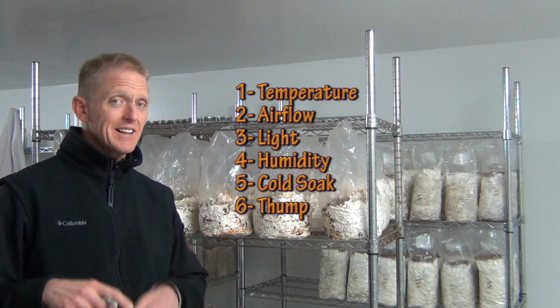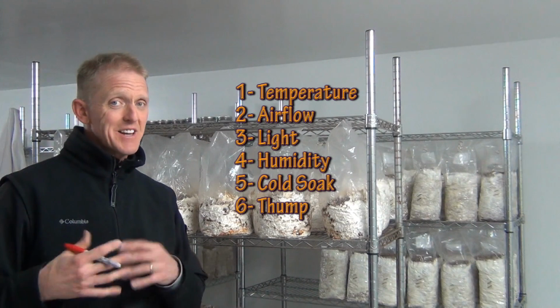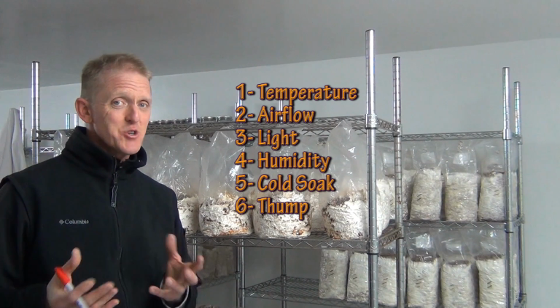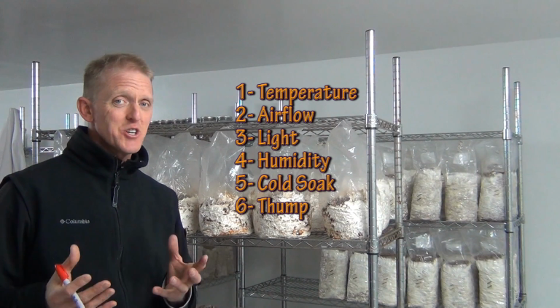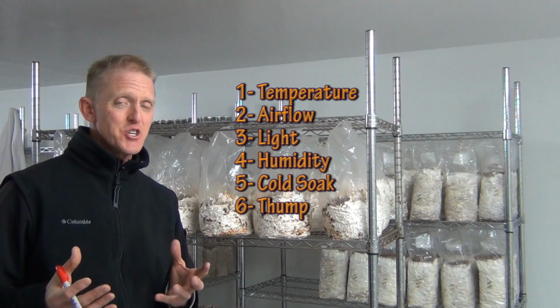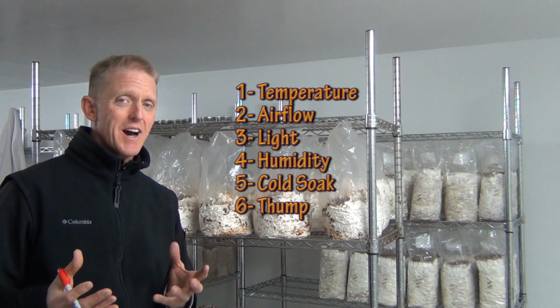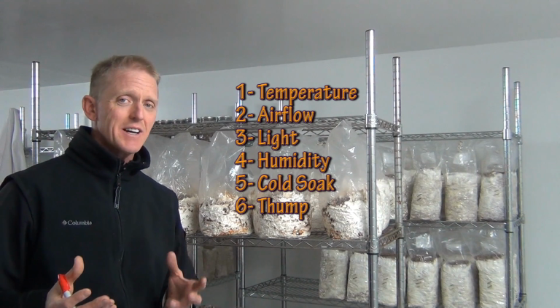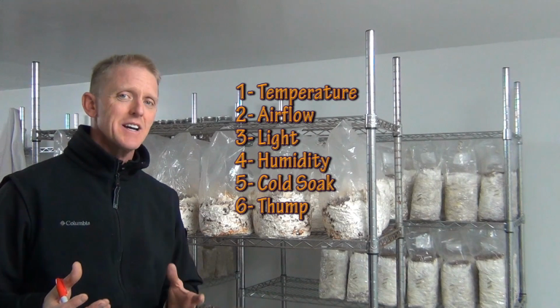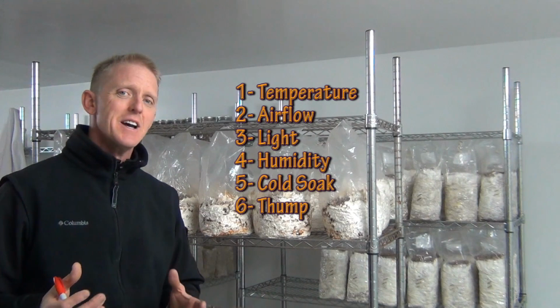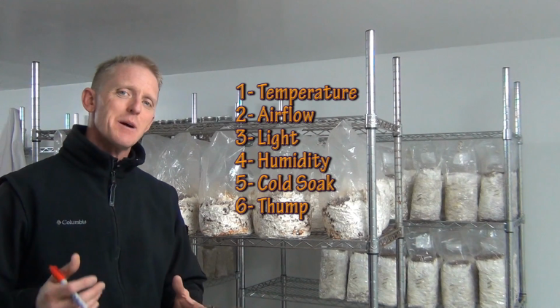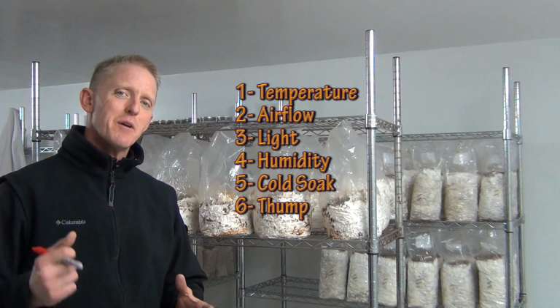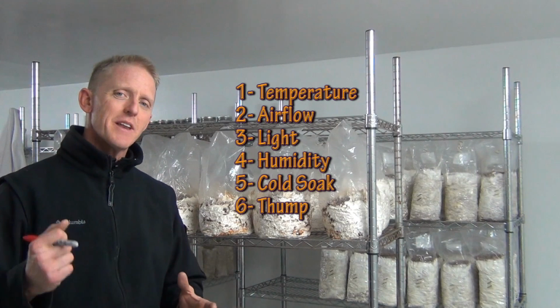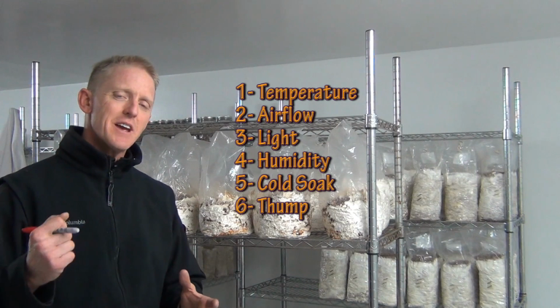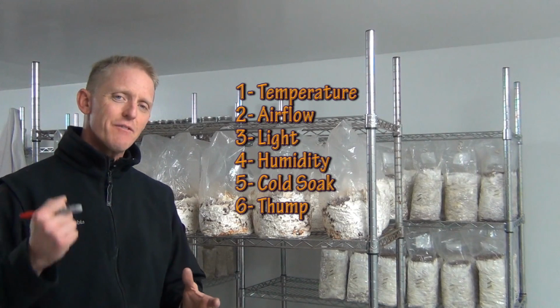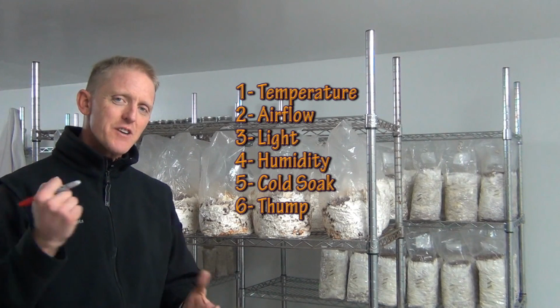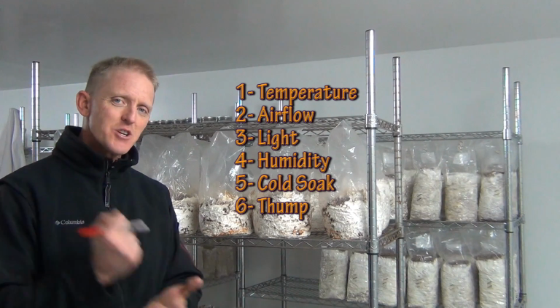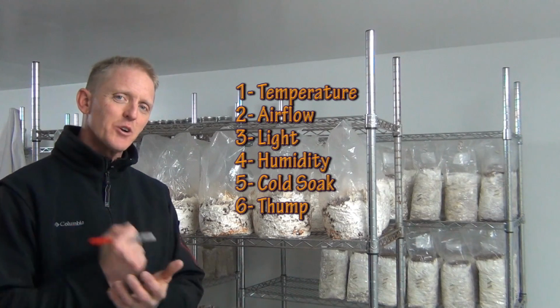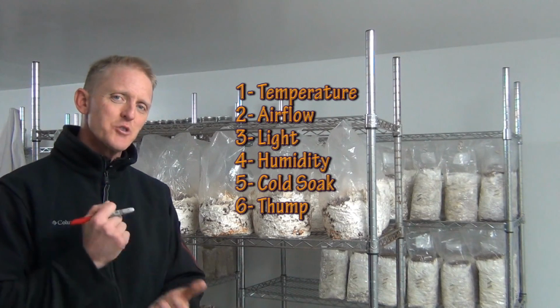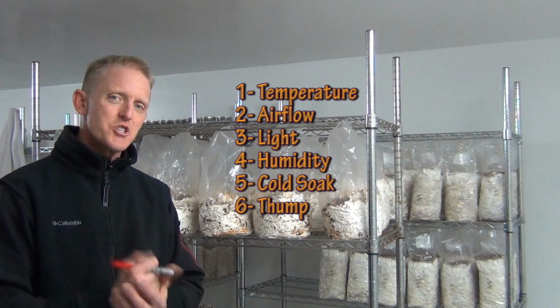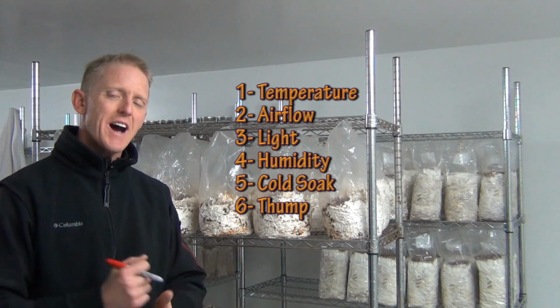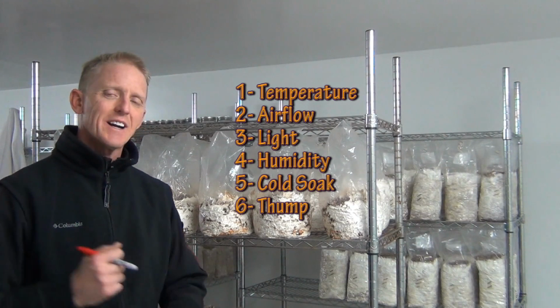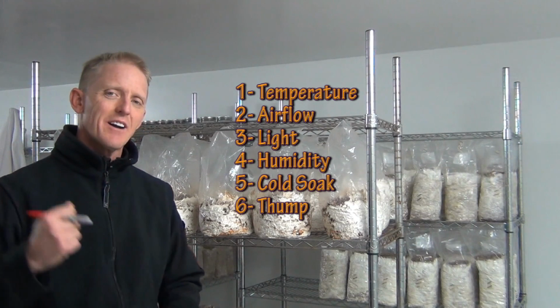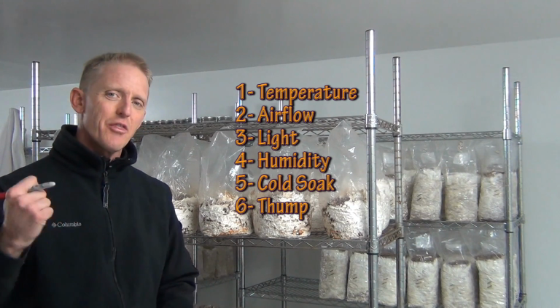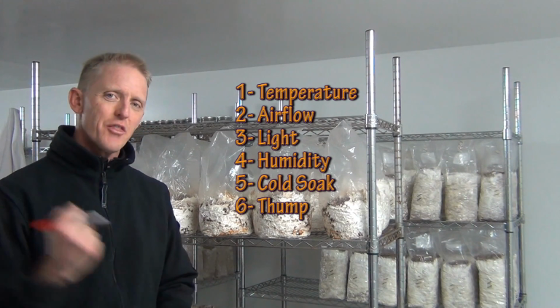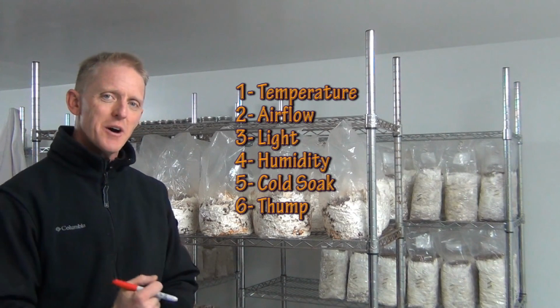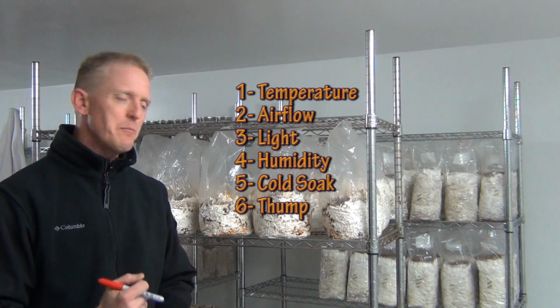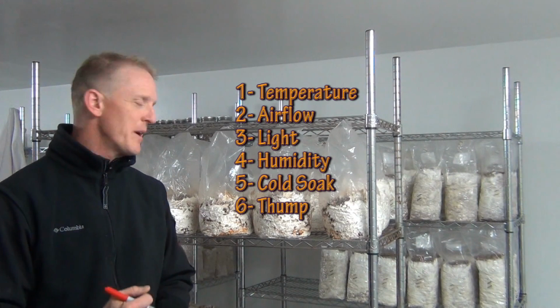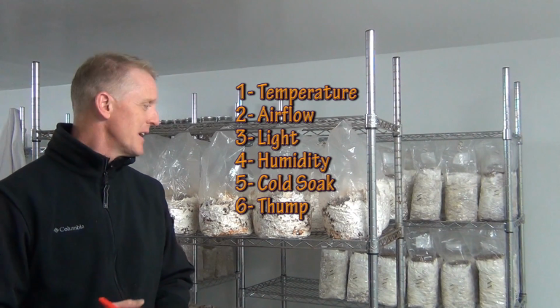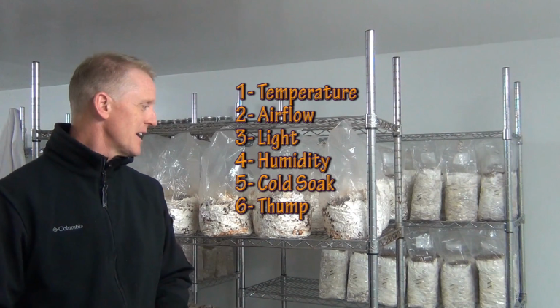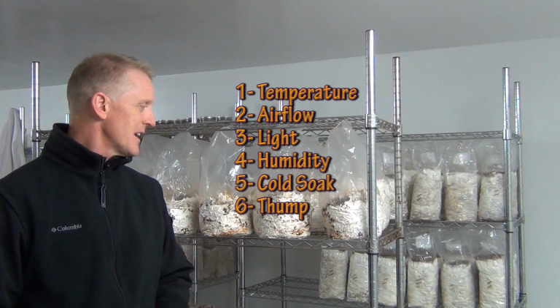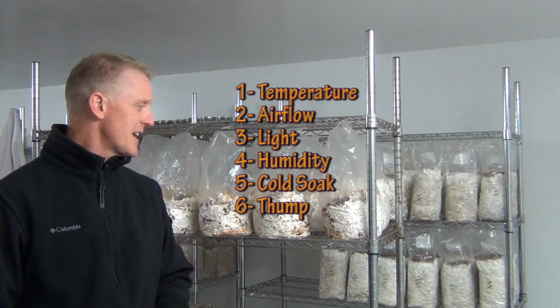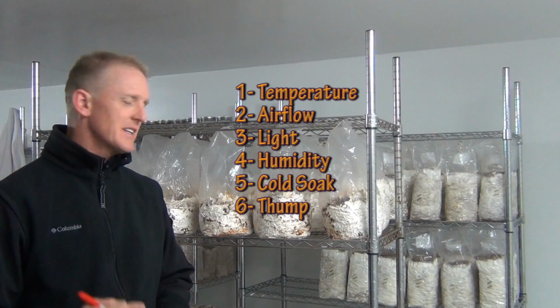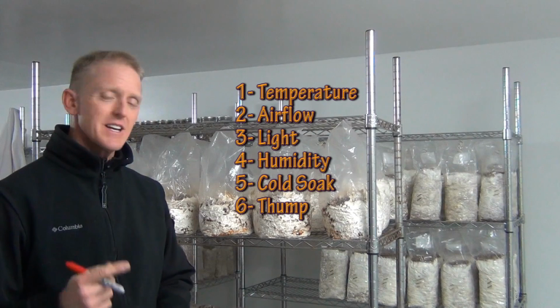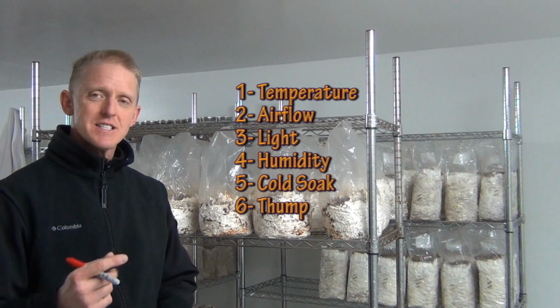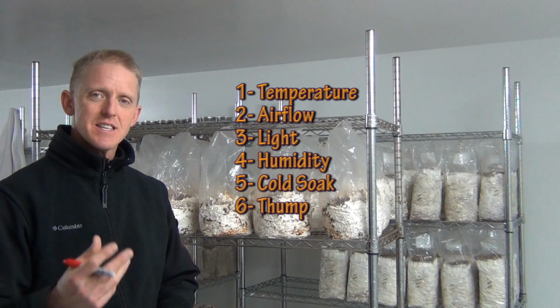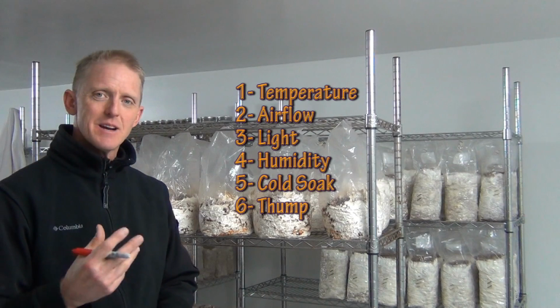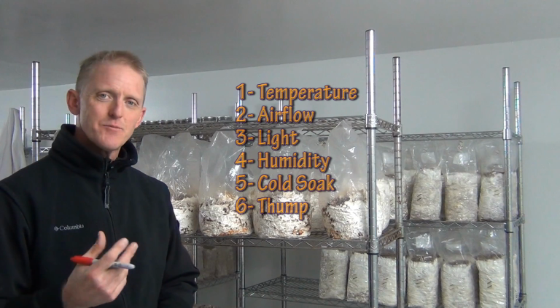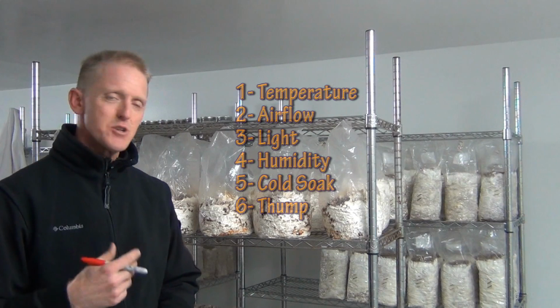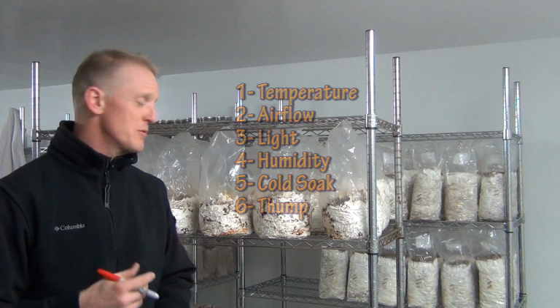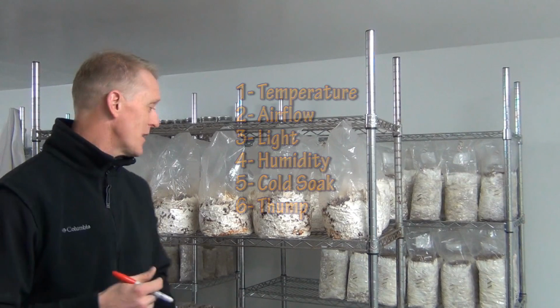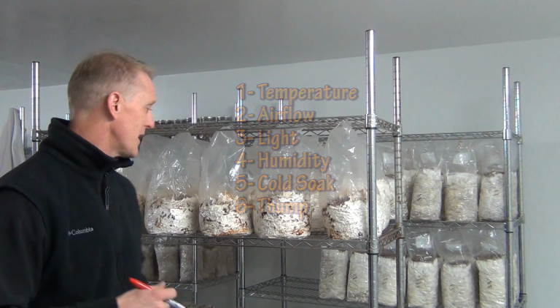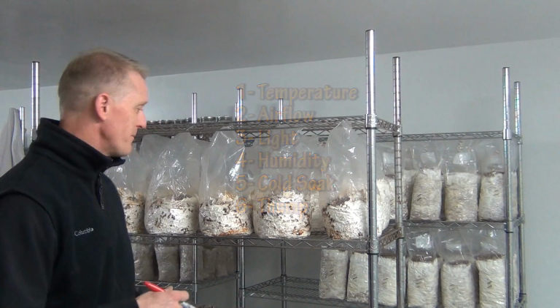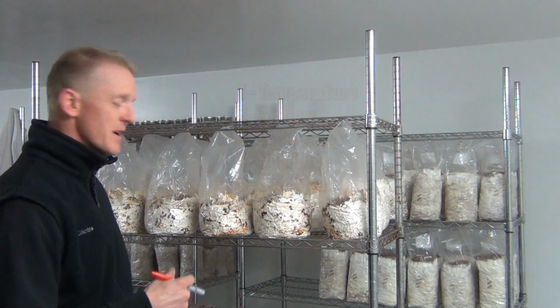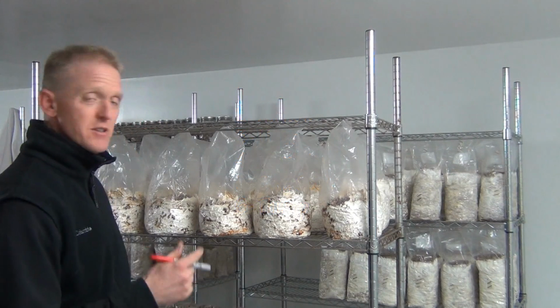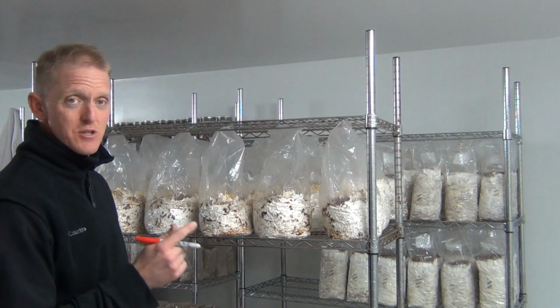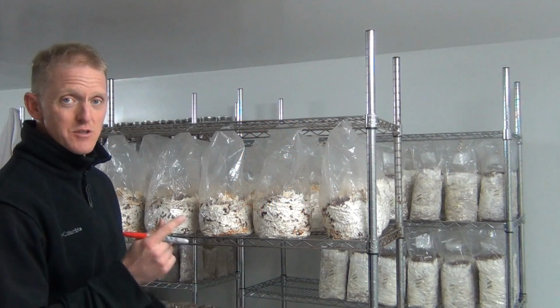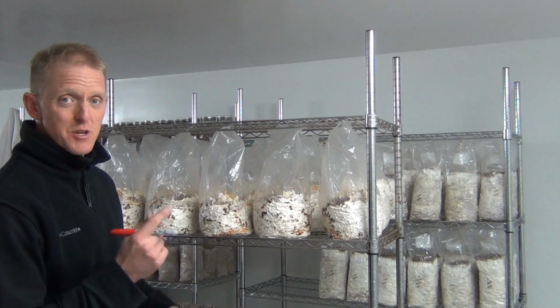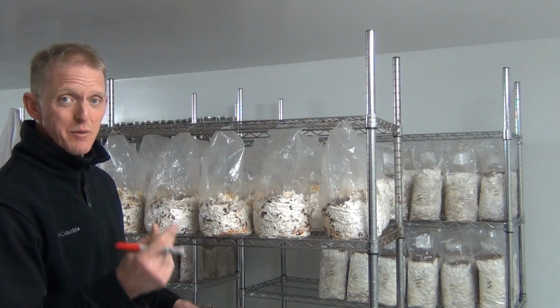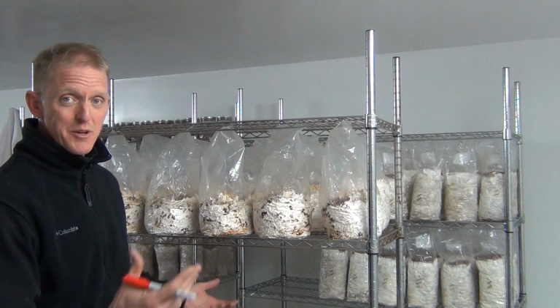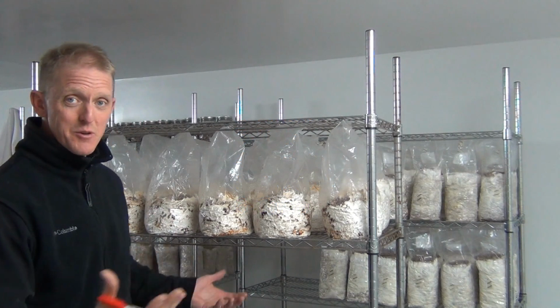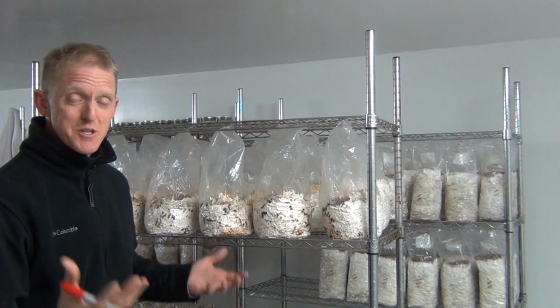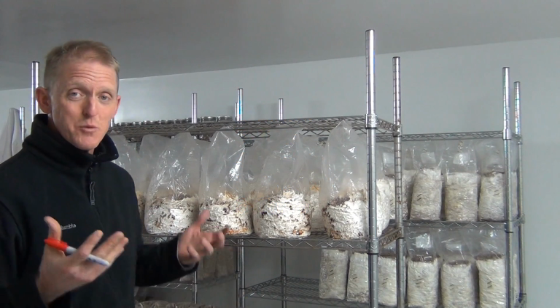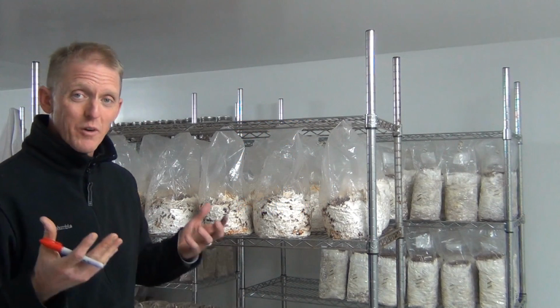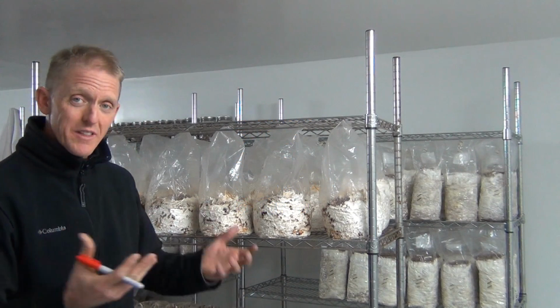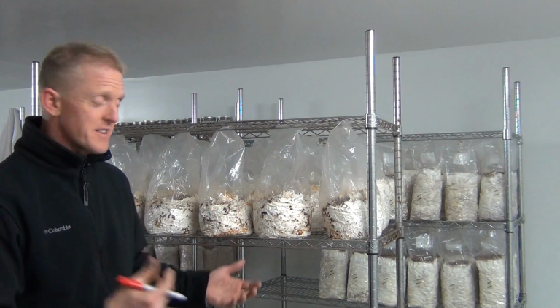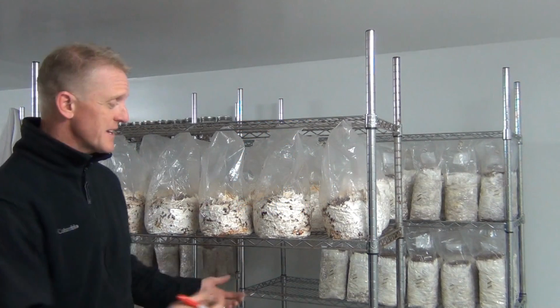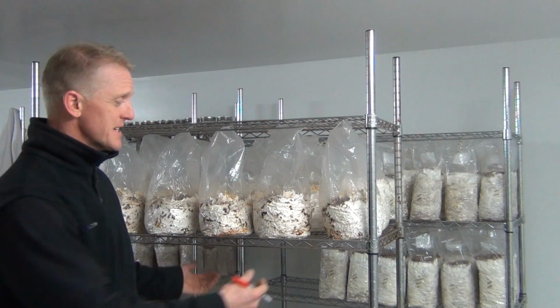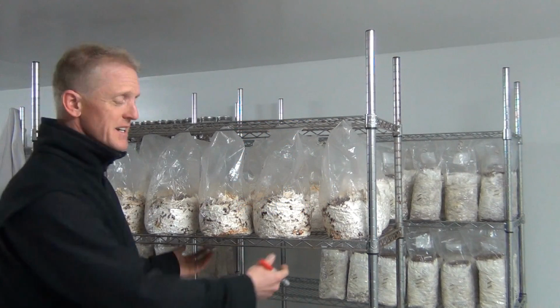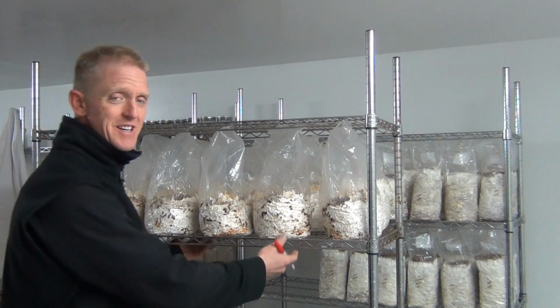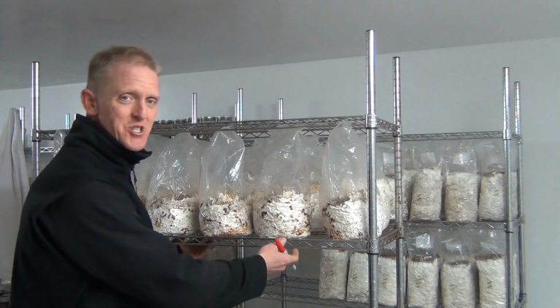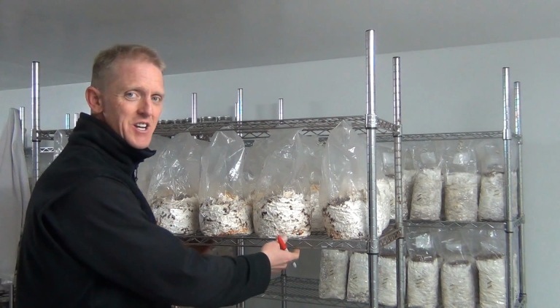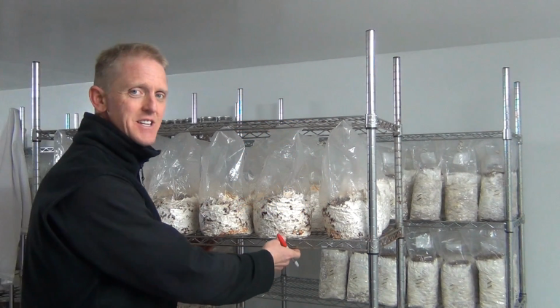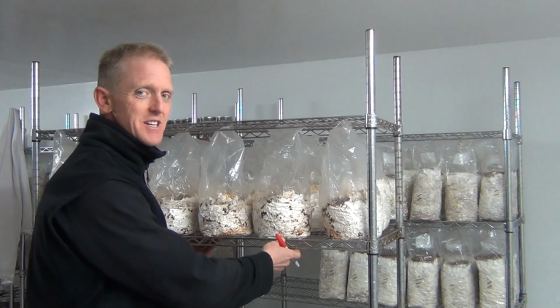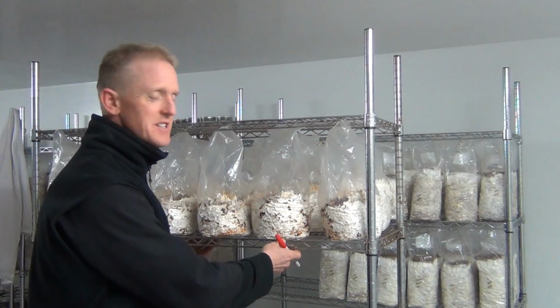Not electric shock, but a physical shock — a thump — that gets them to produce. It's one of the things that initiates it.